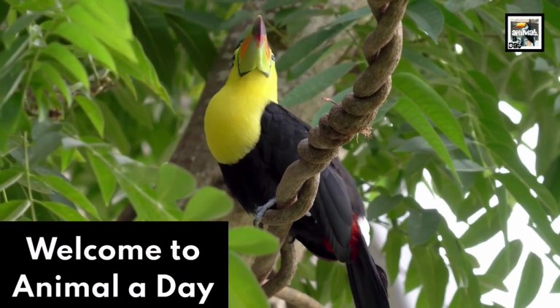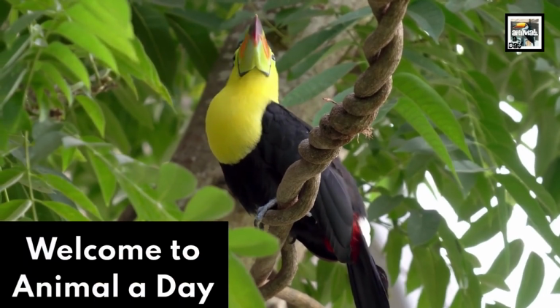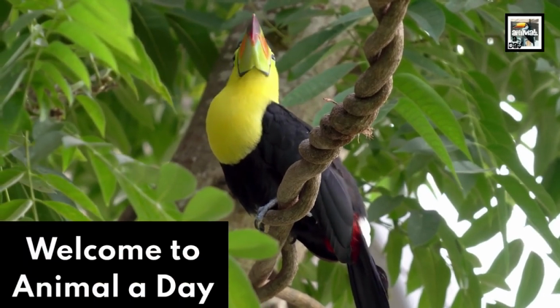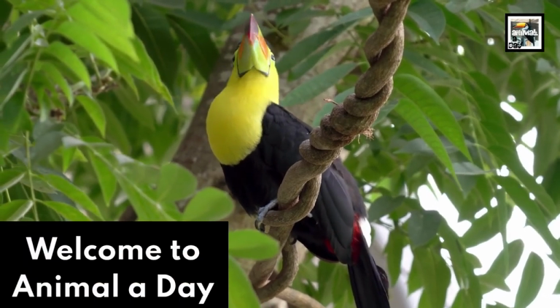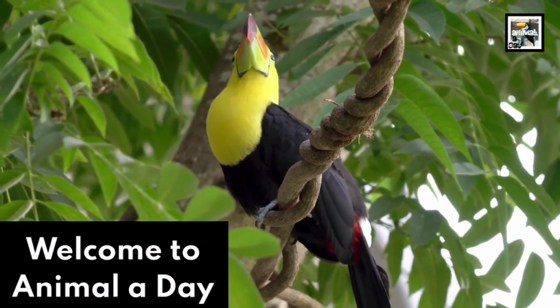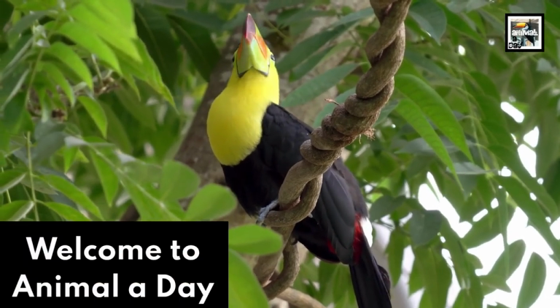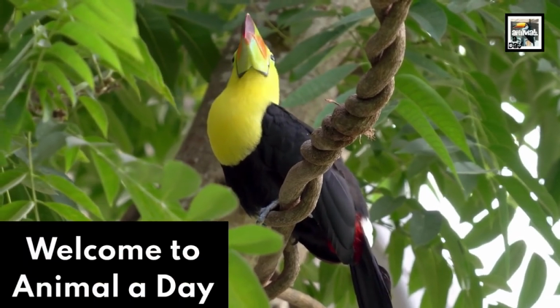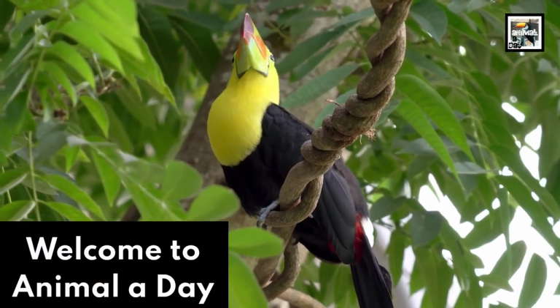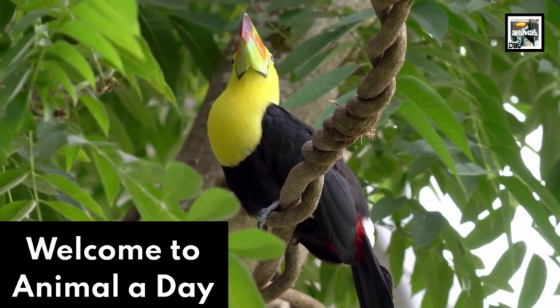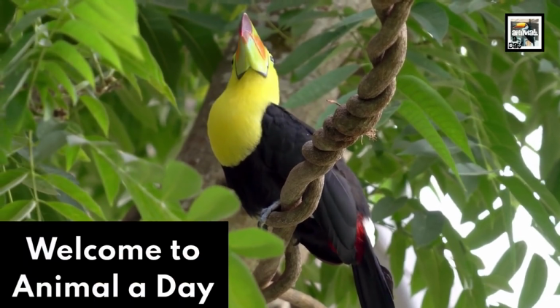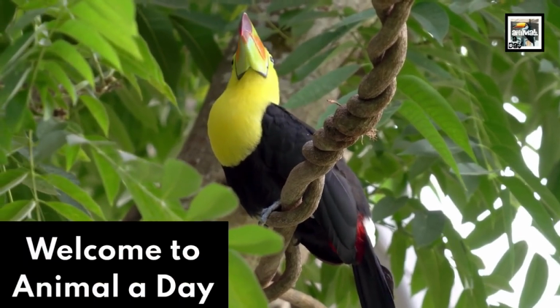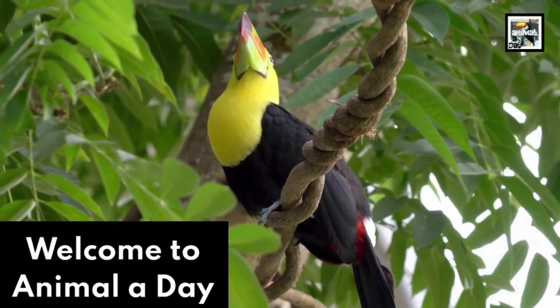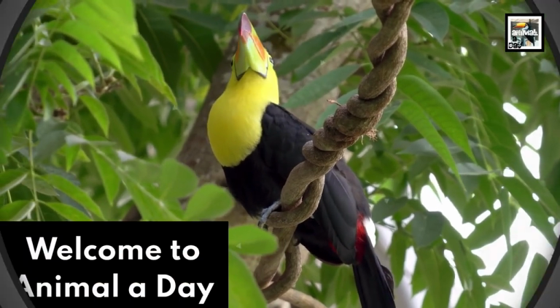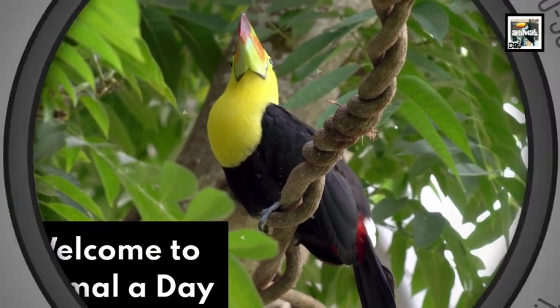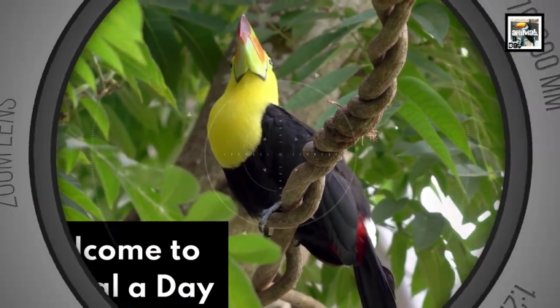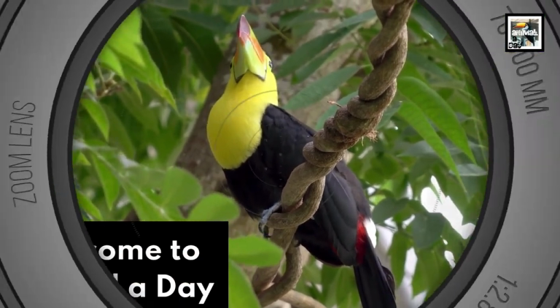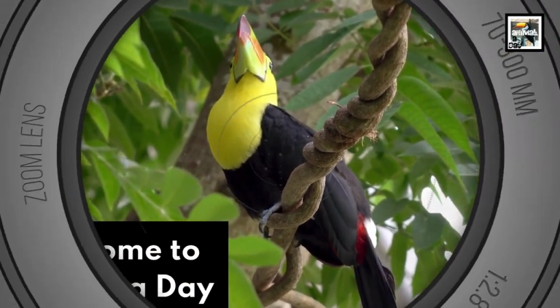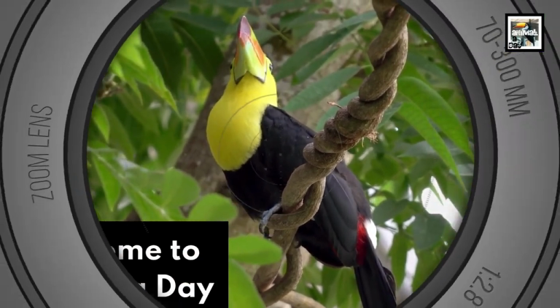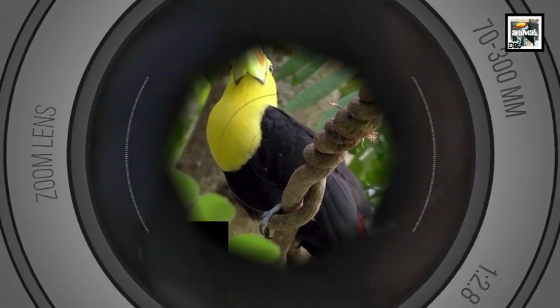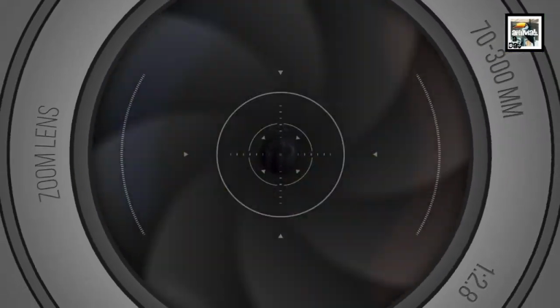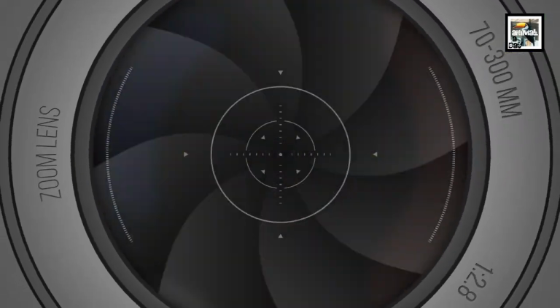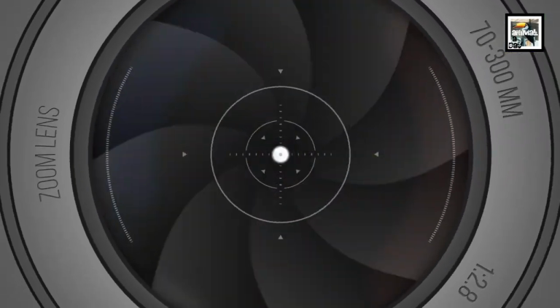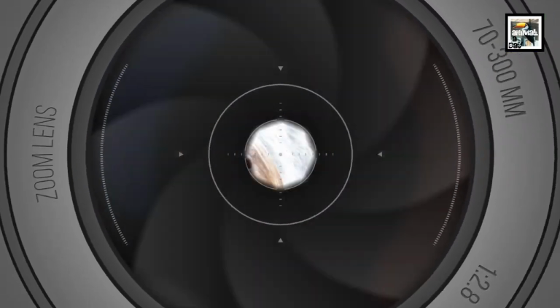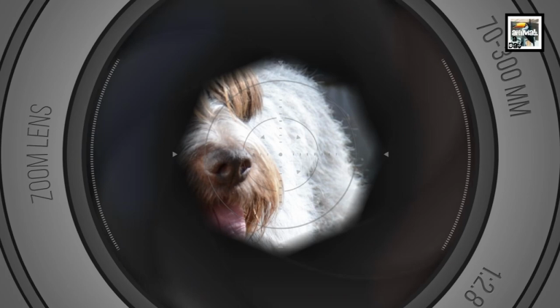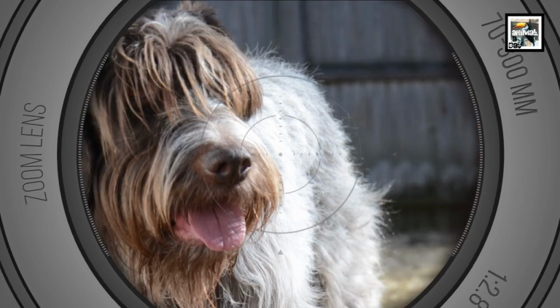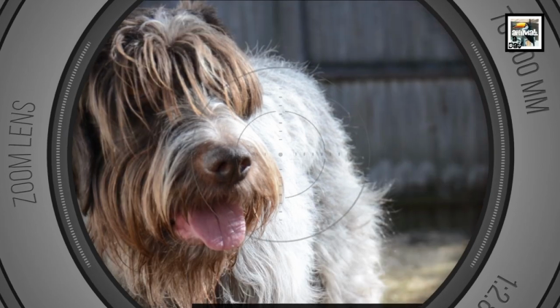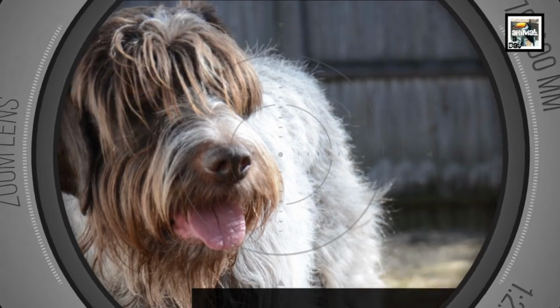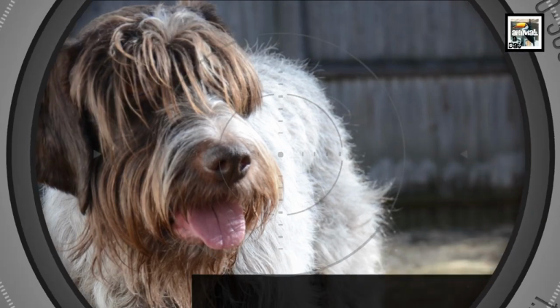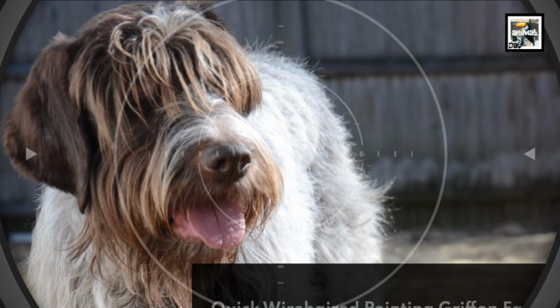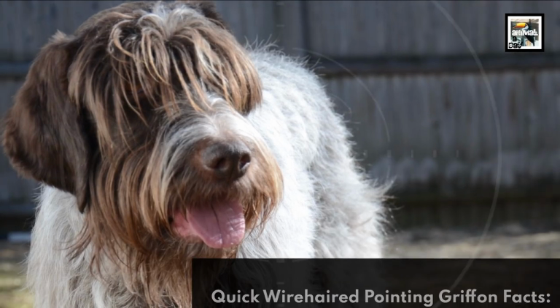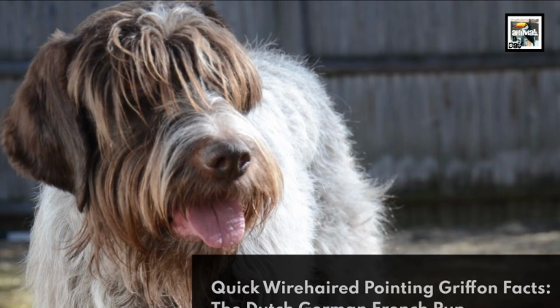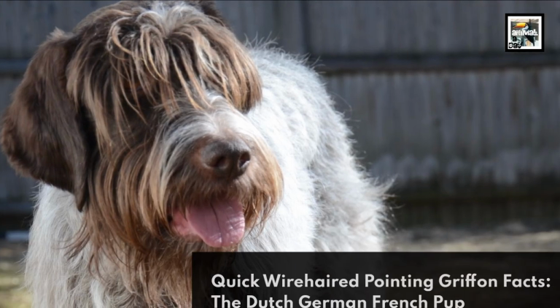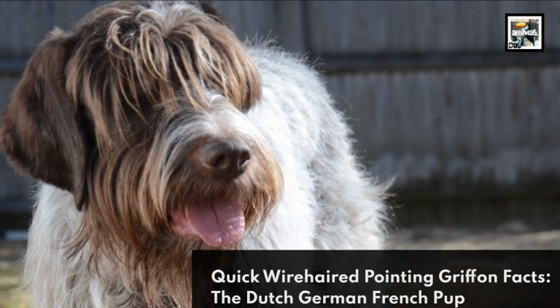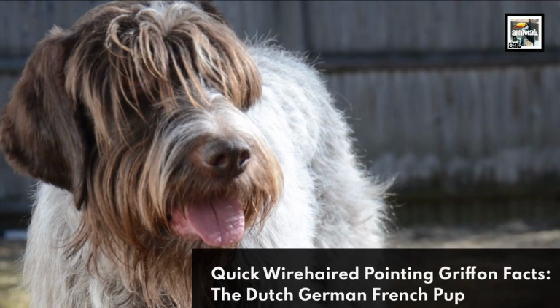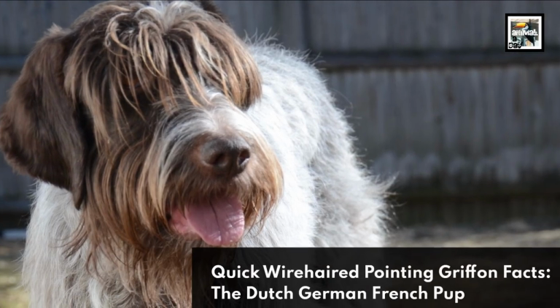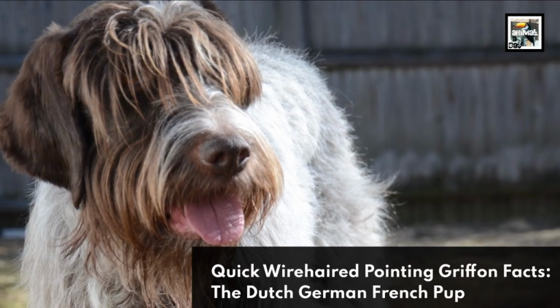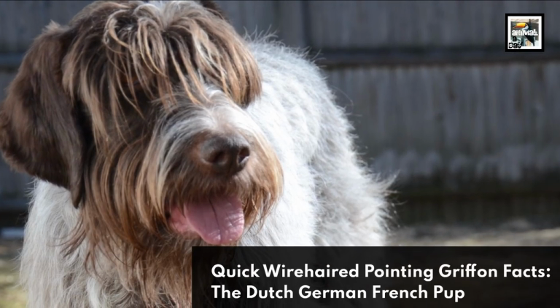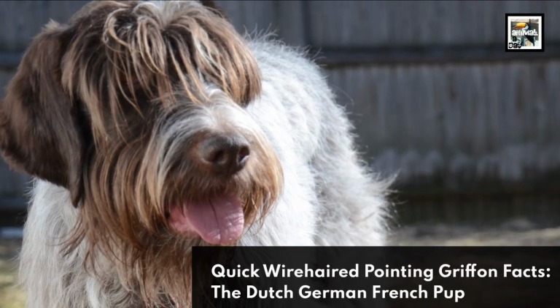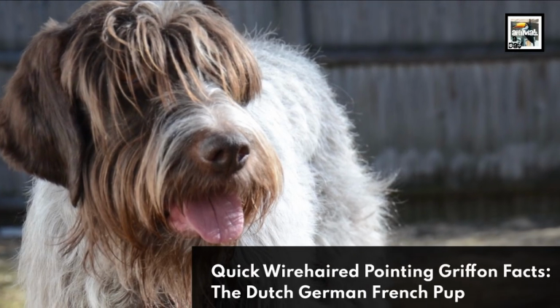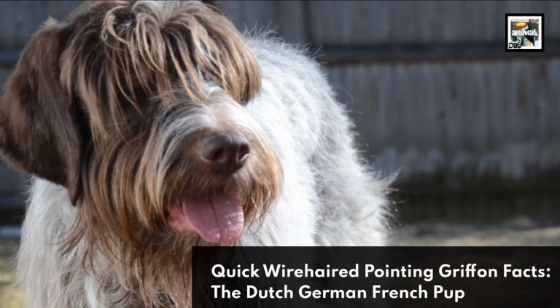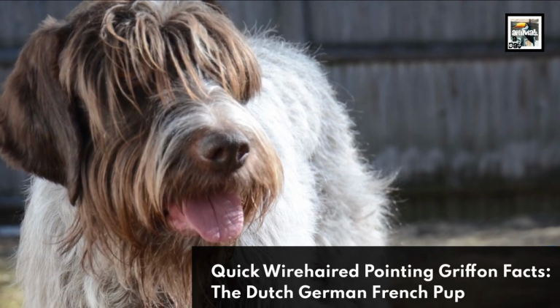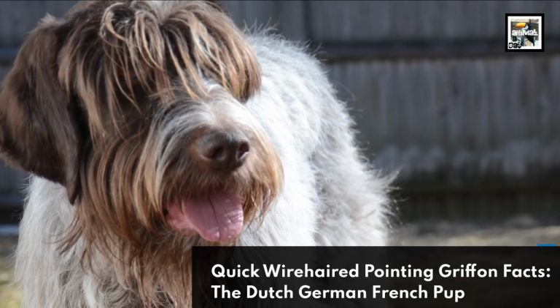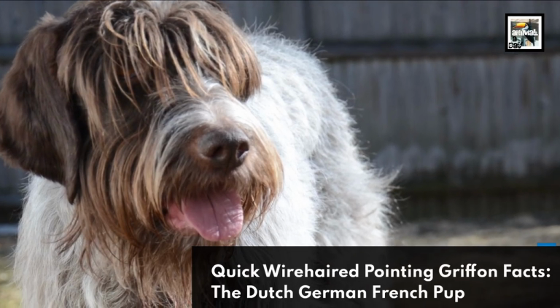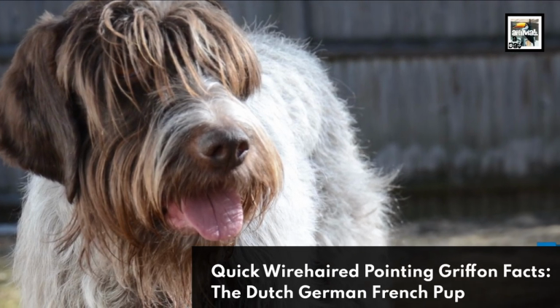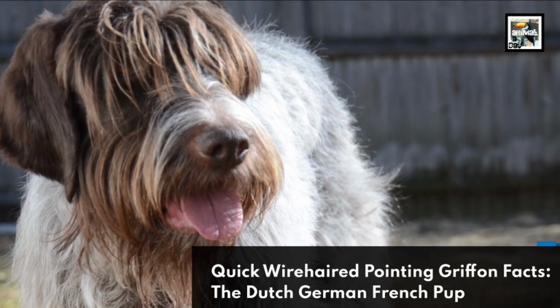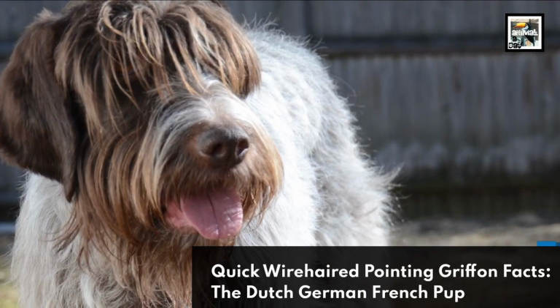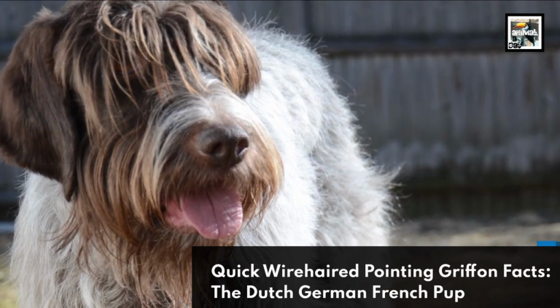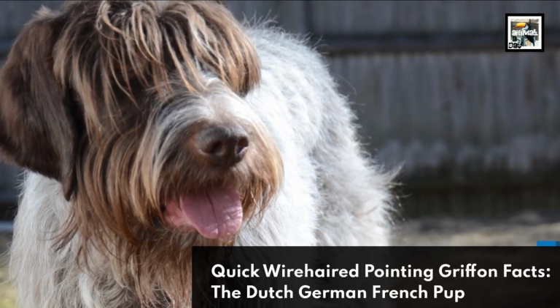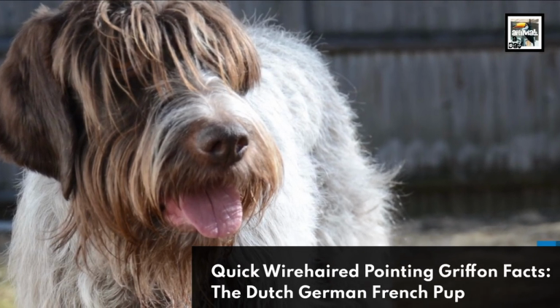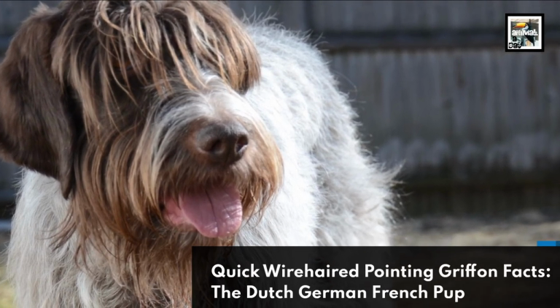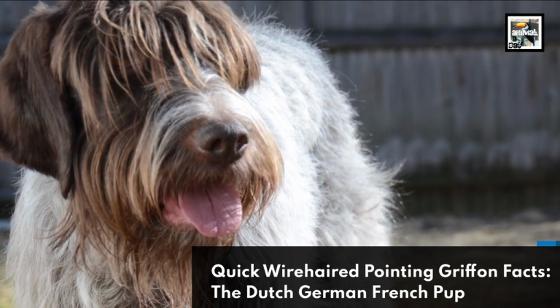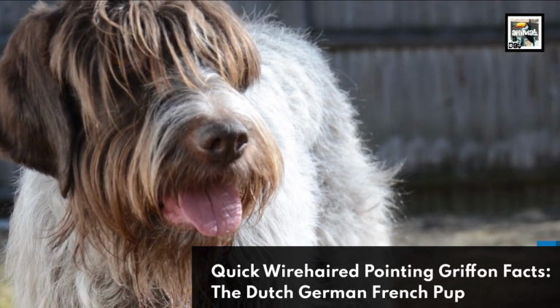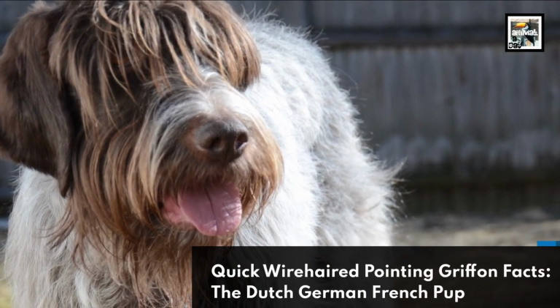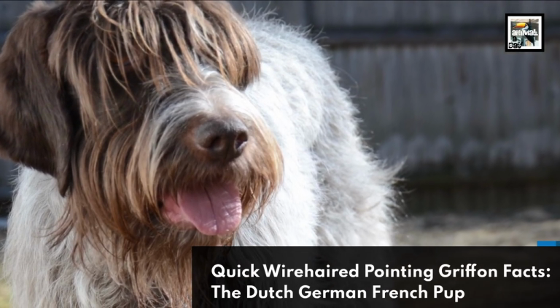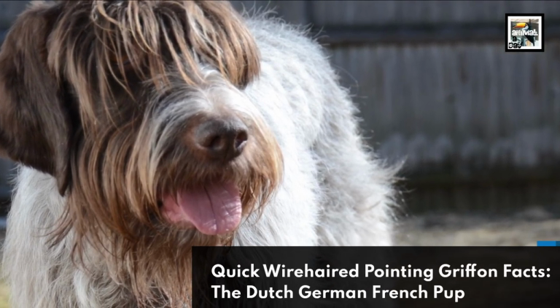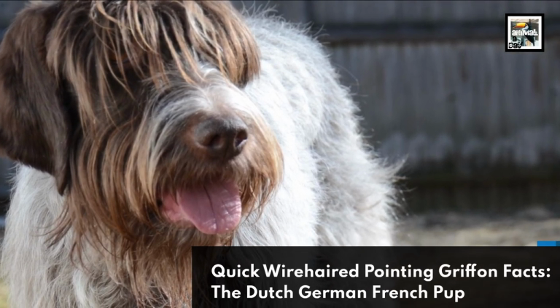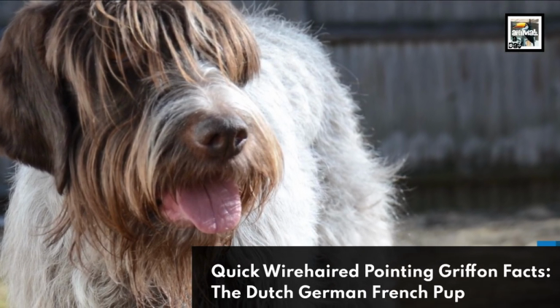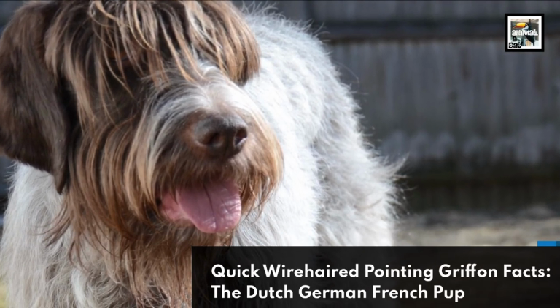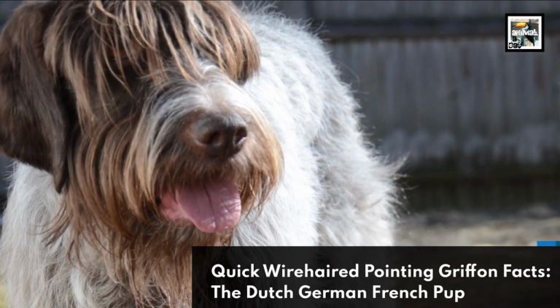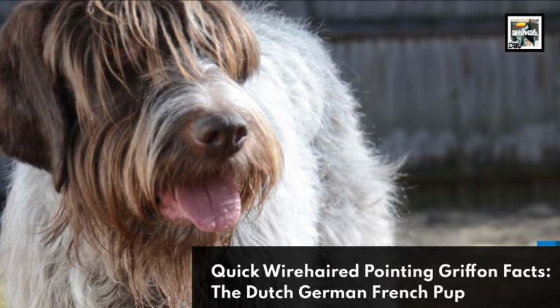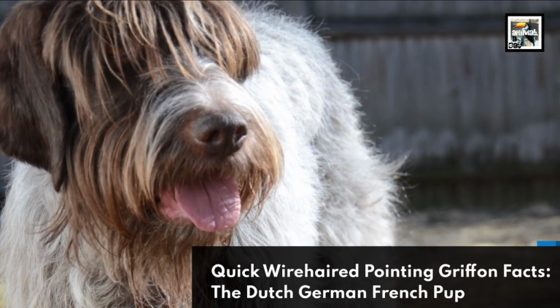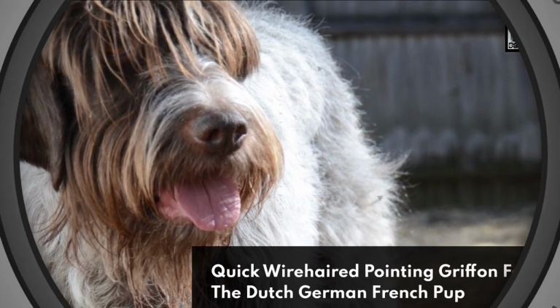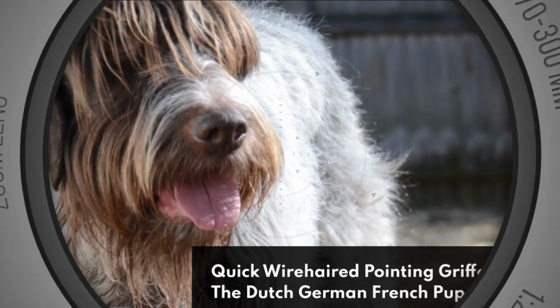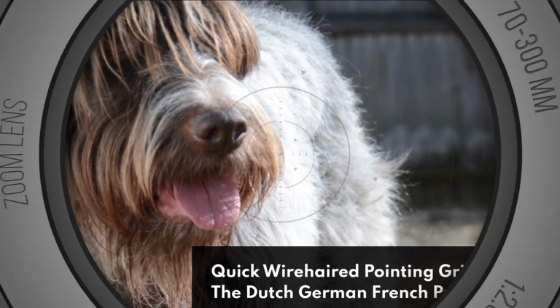Welcome to Animaladay! Quick Wire-haired Pointing Griffon facts: the Dutch-German-French pup.